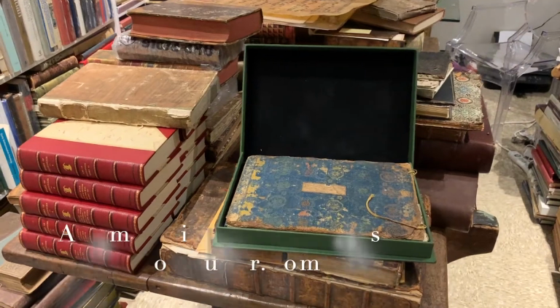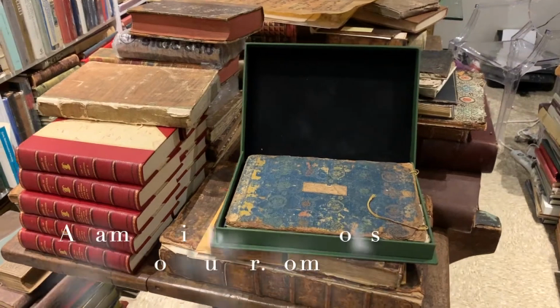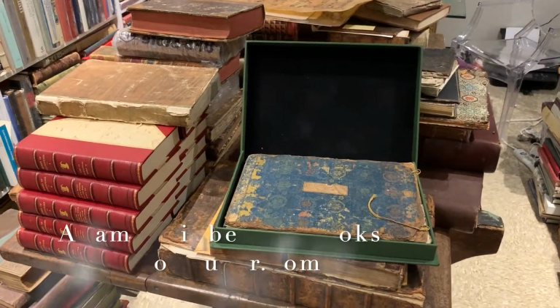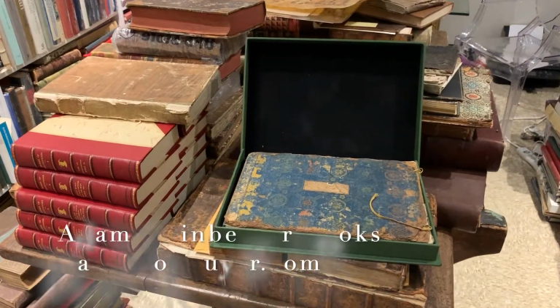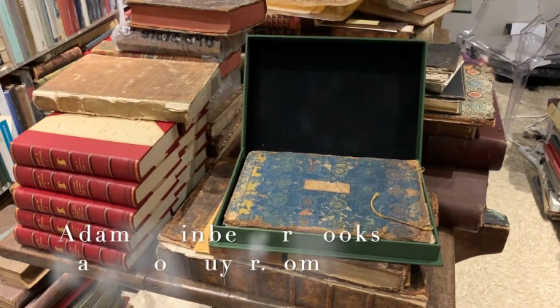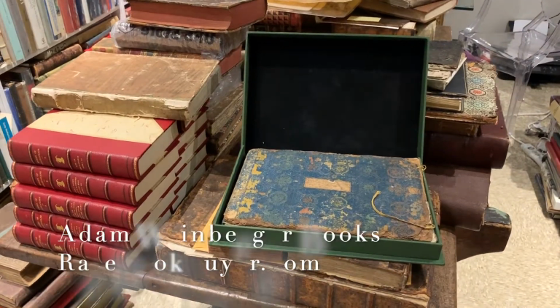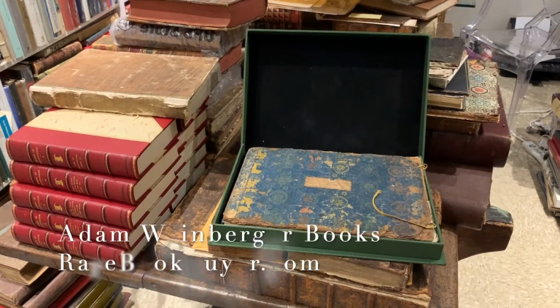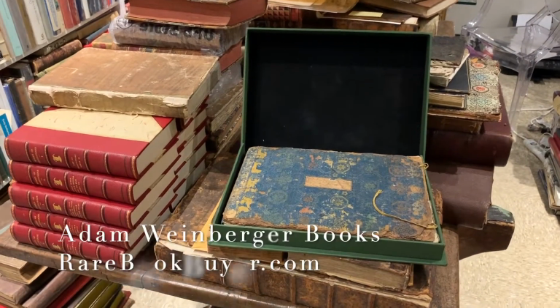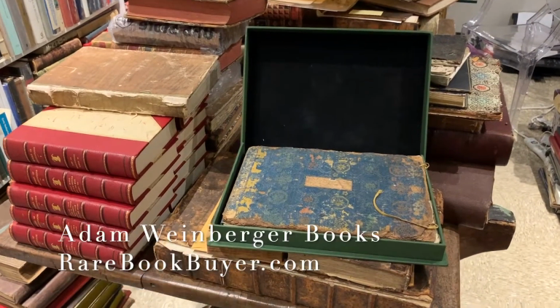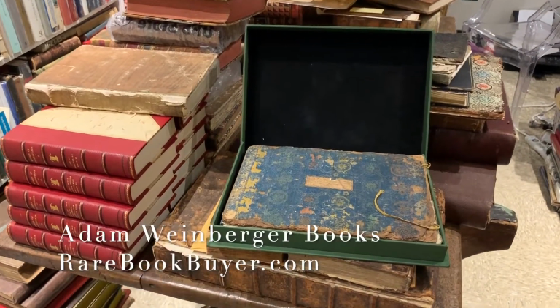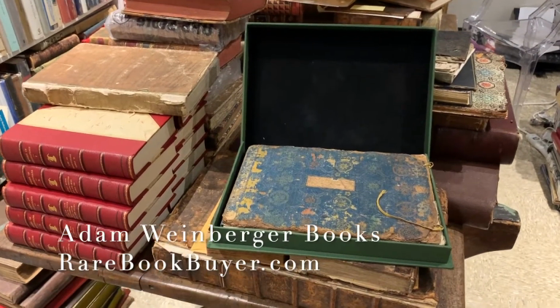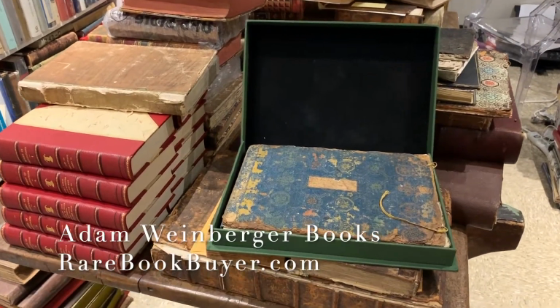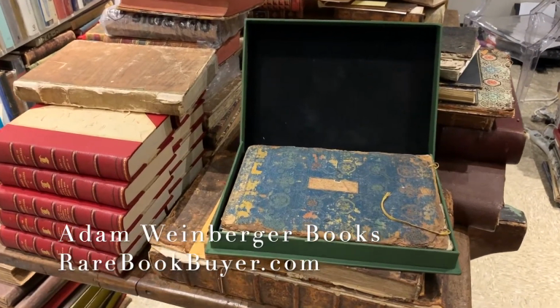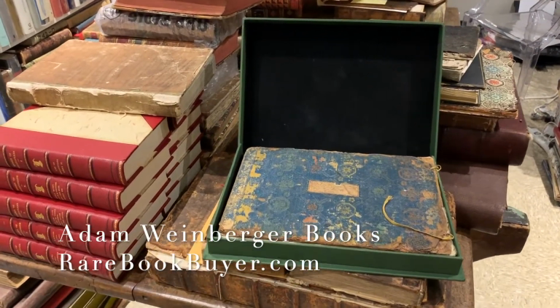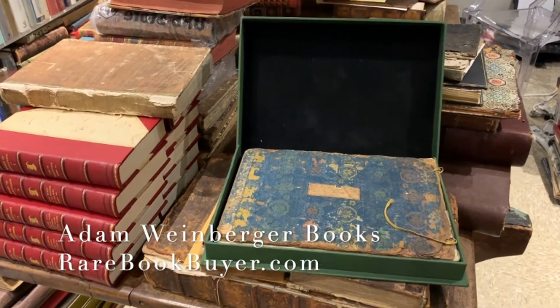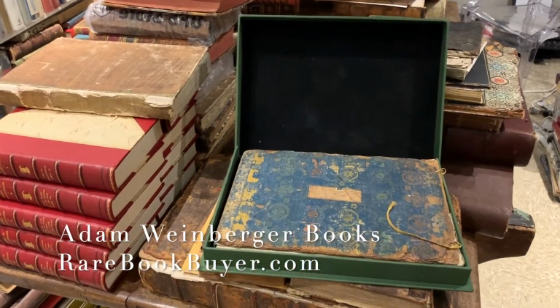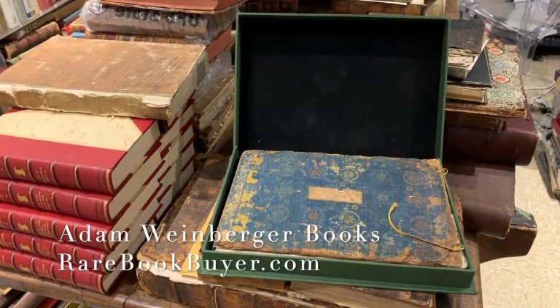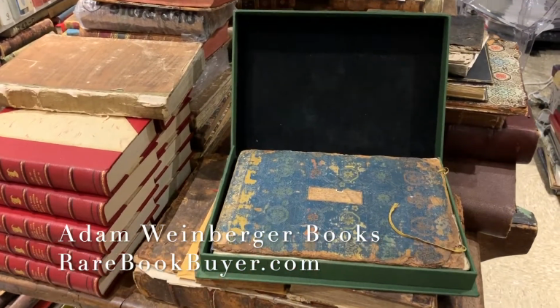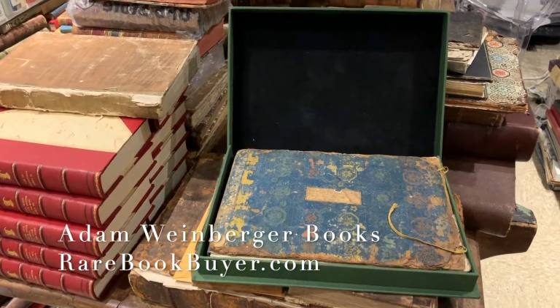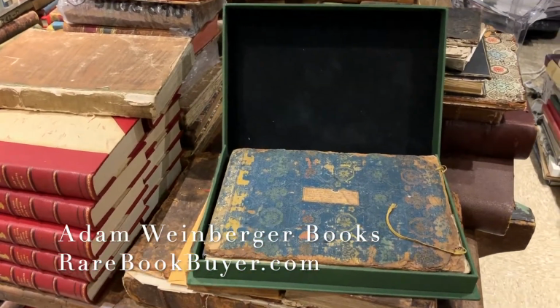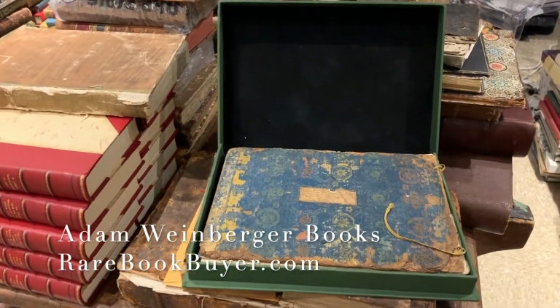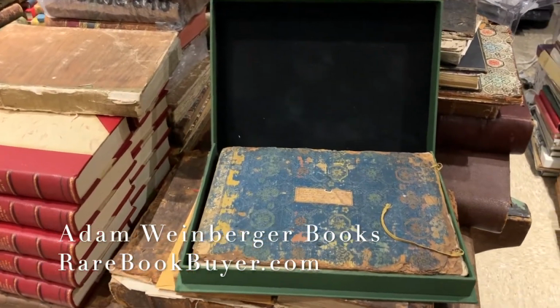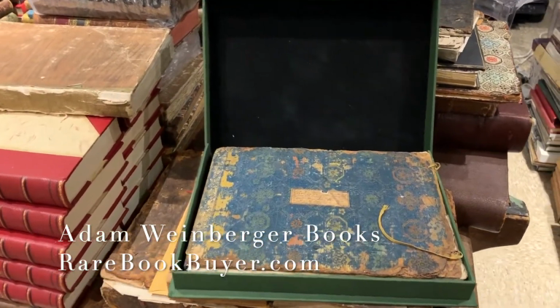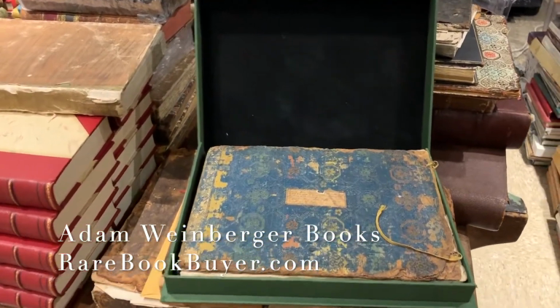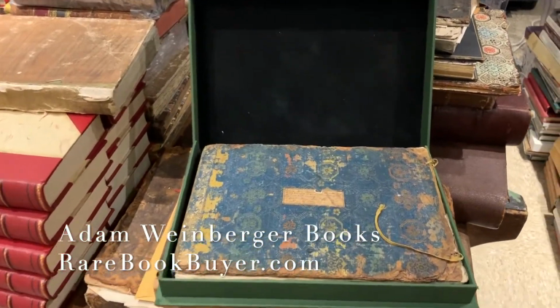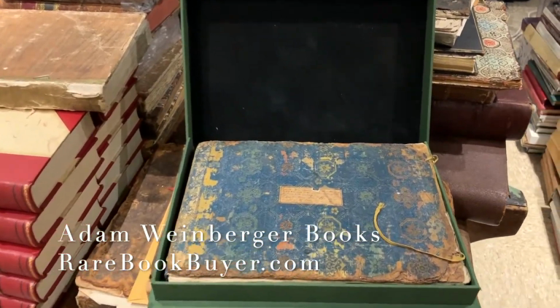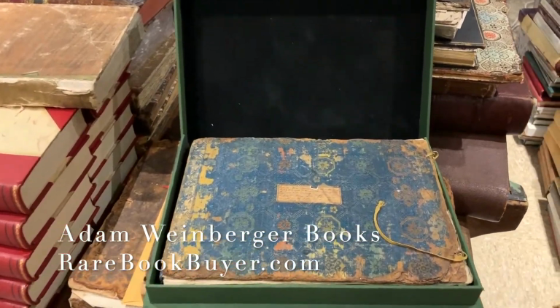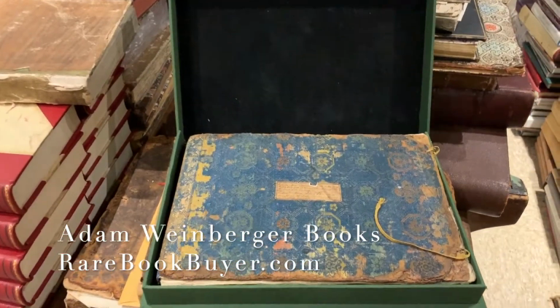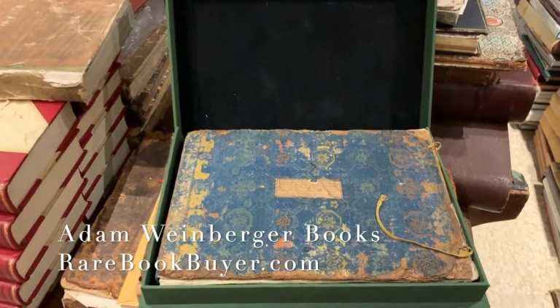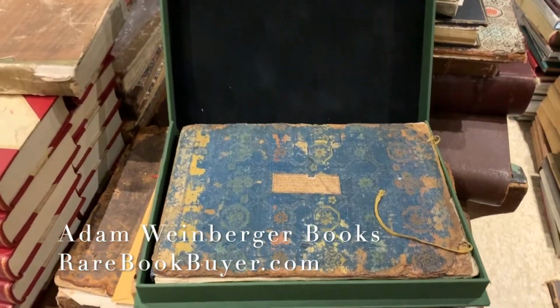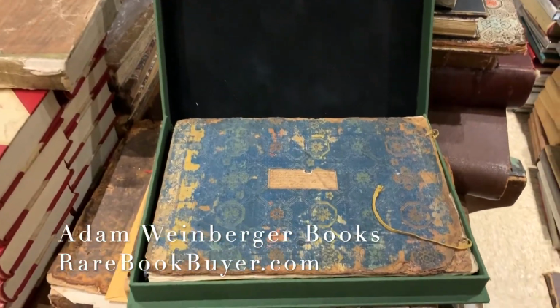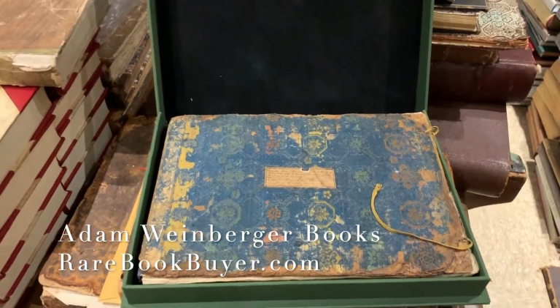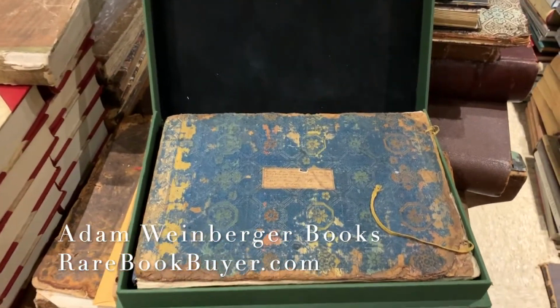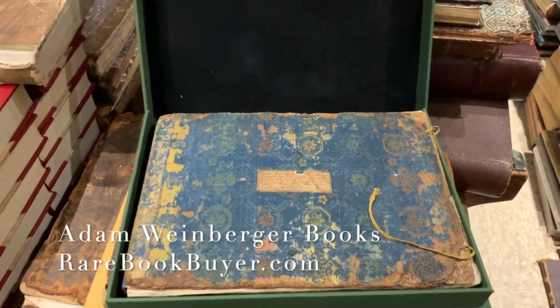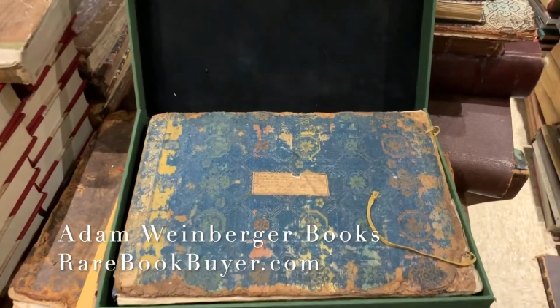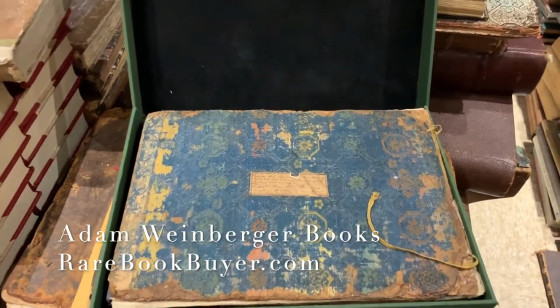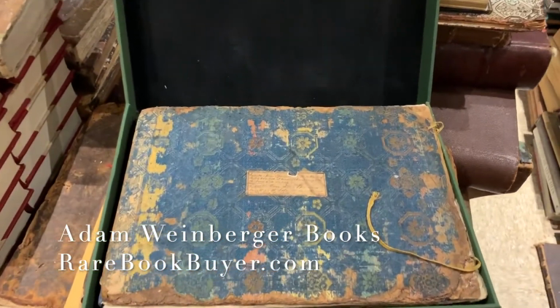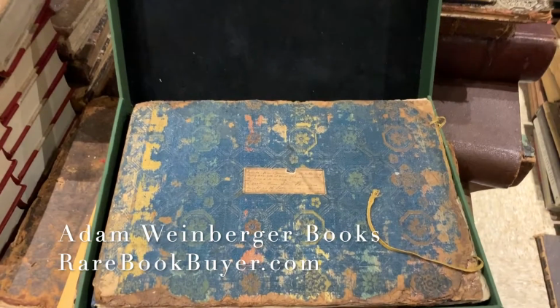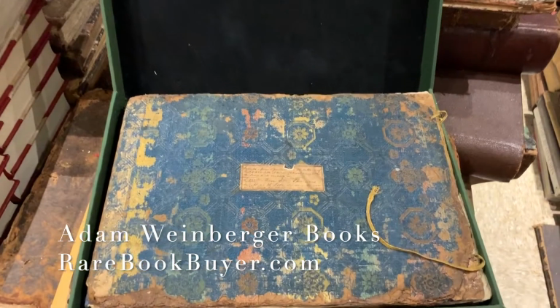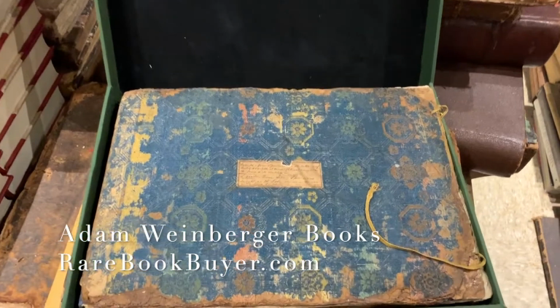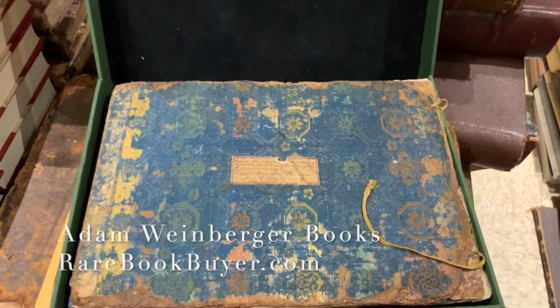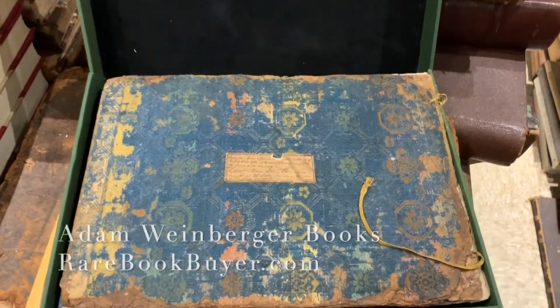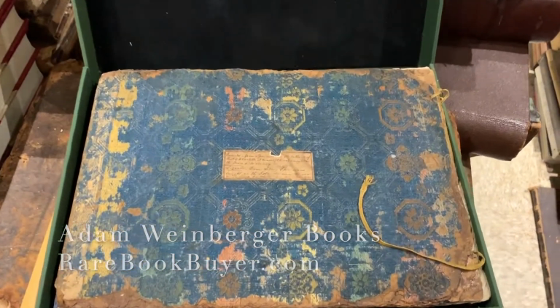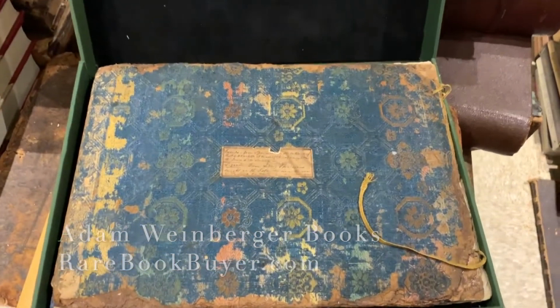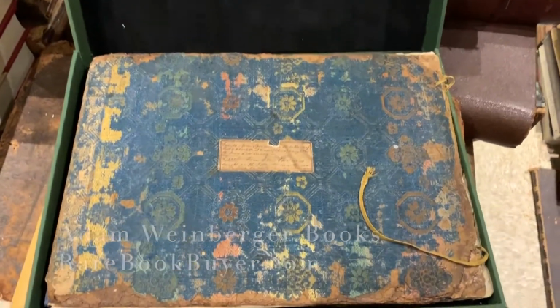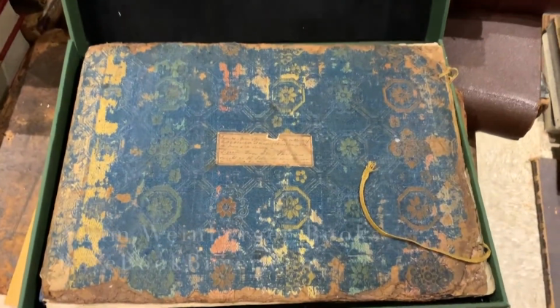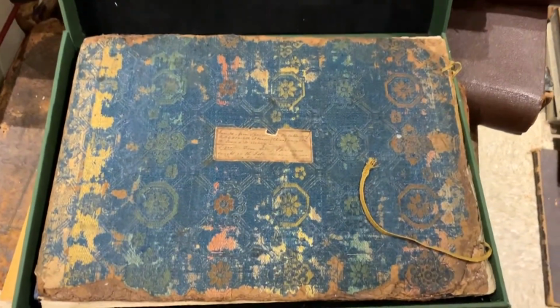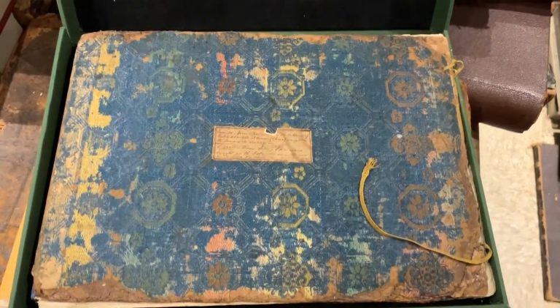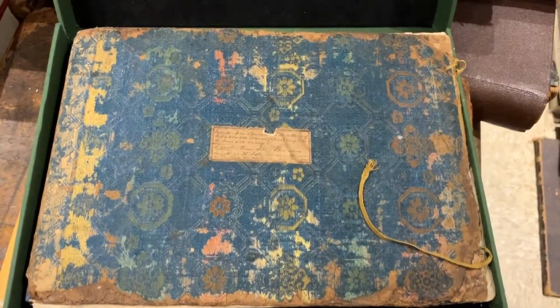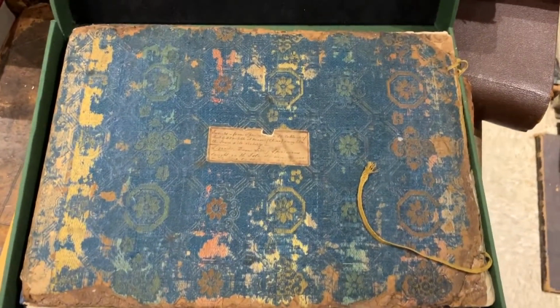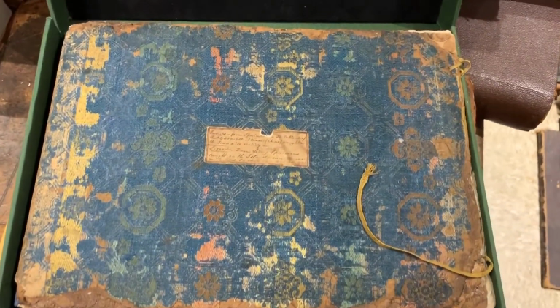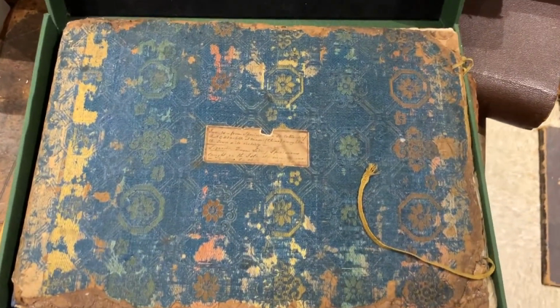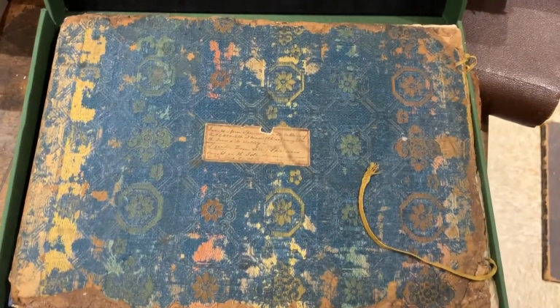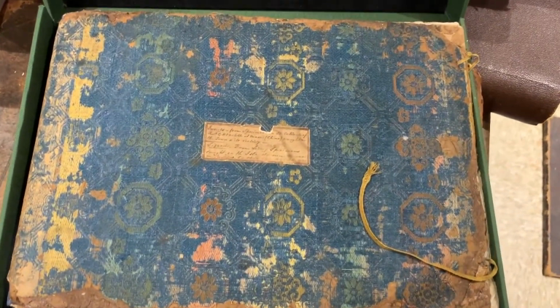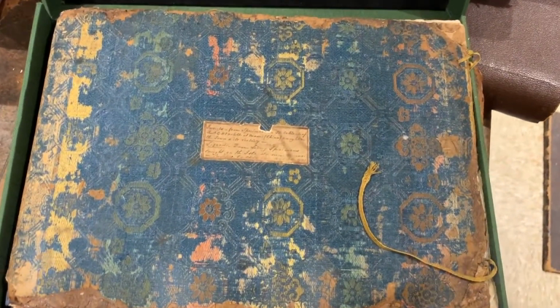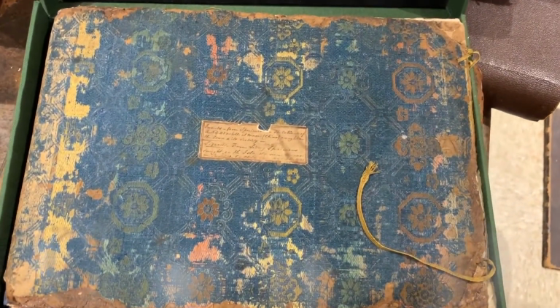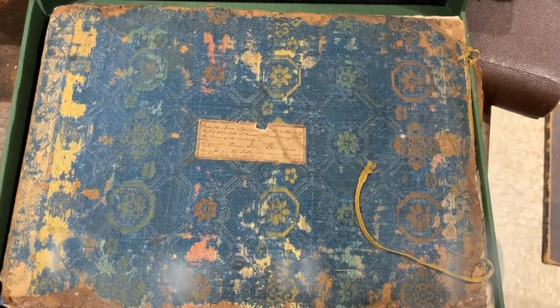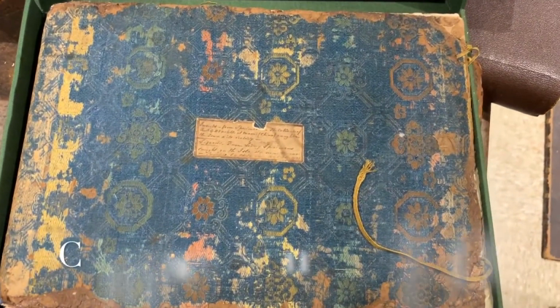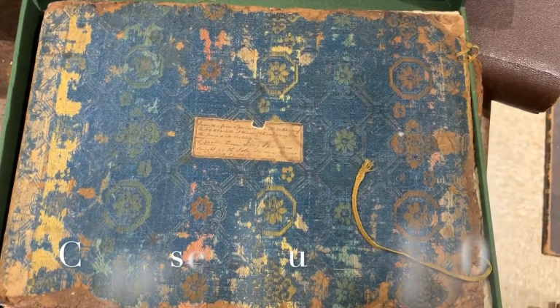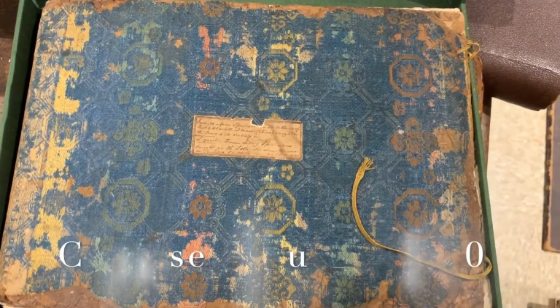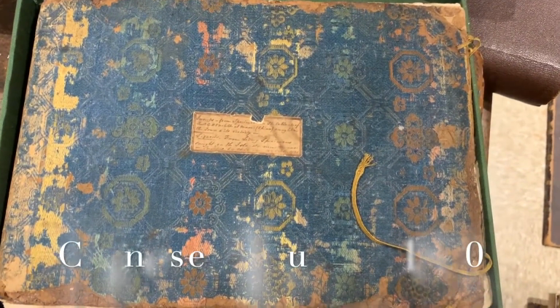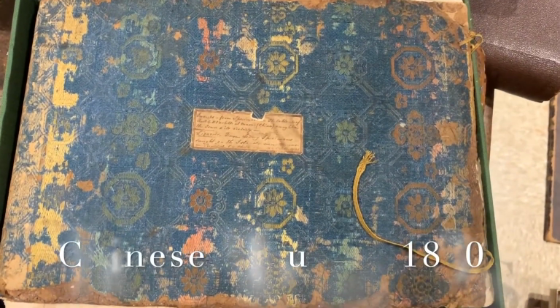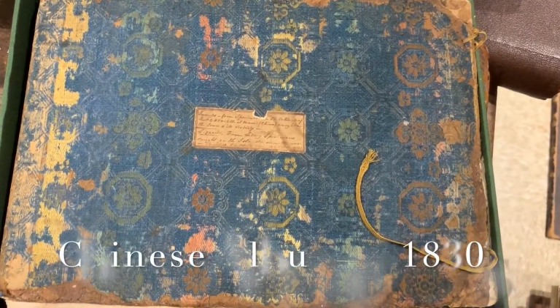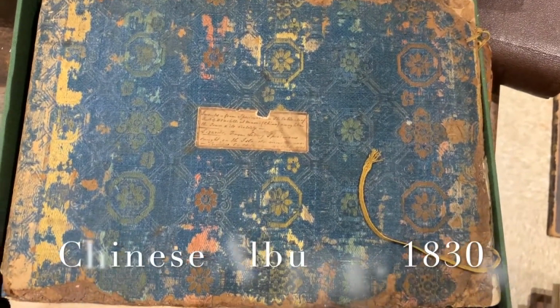I'm going to share this exciting new acquisition. It is a Chinese album from the early 1830s in manuscript.